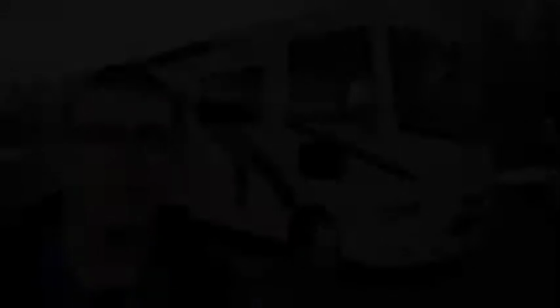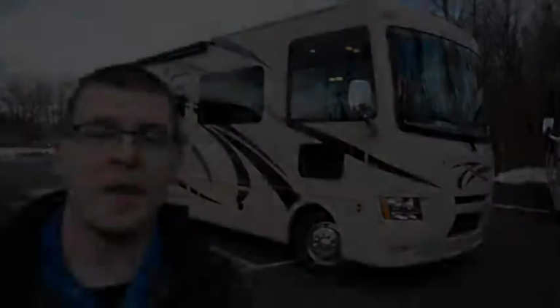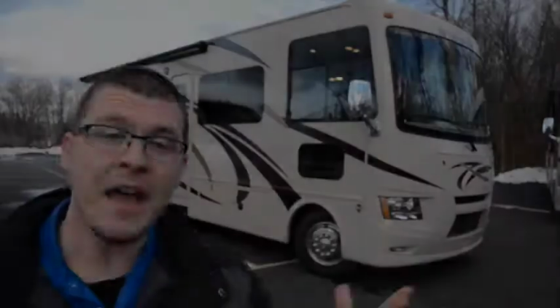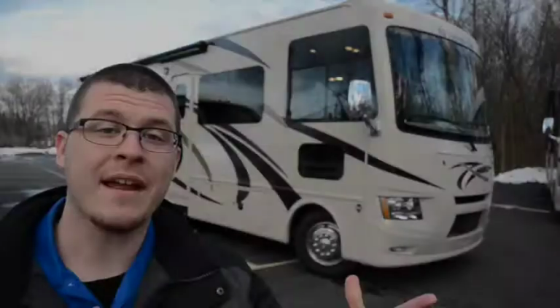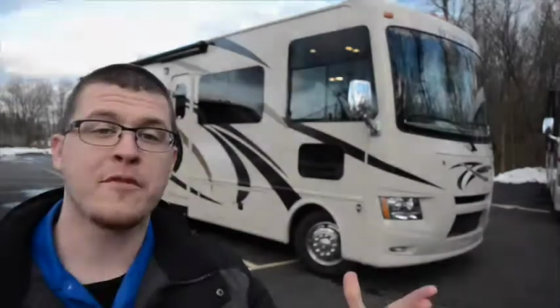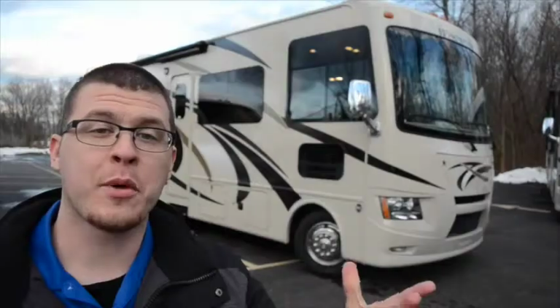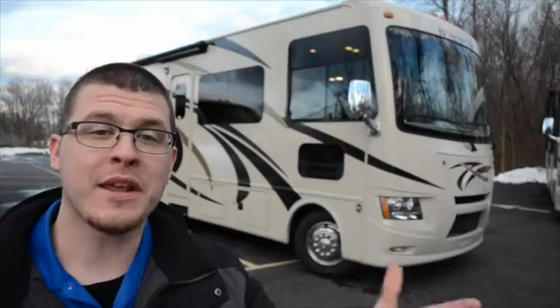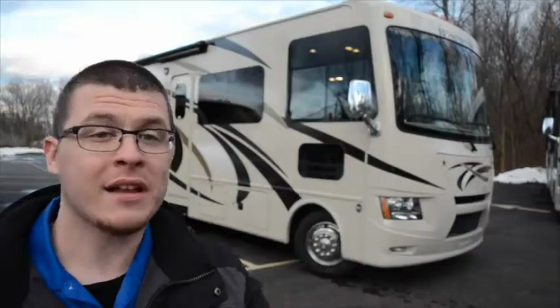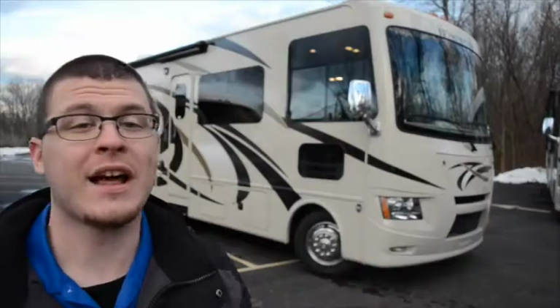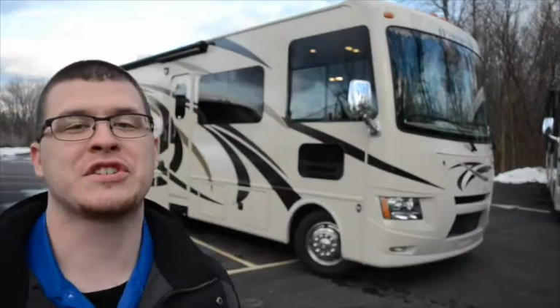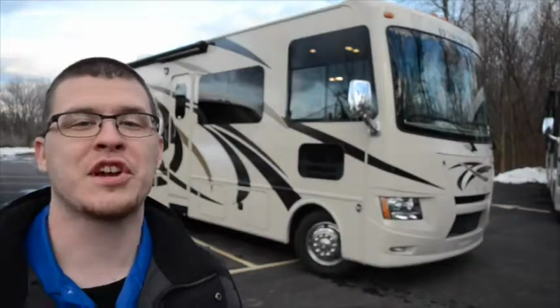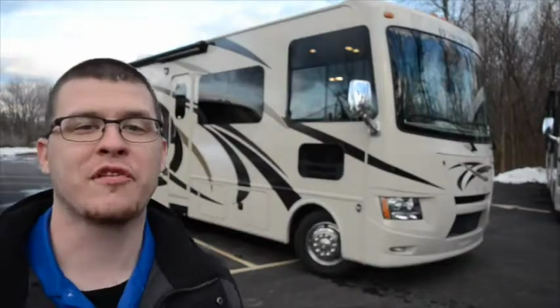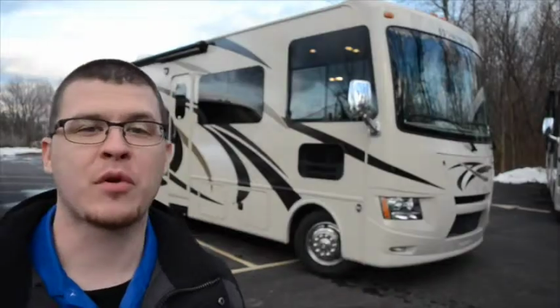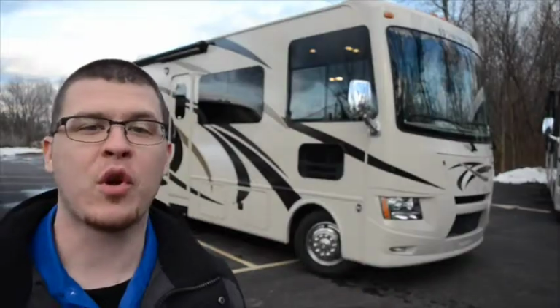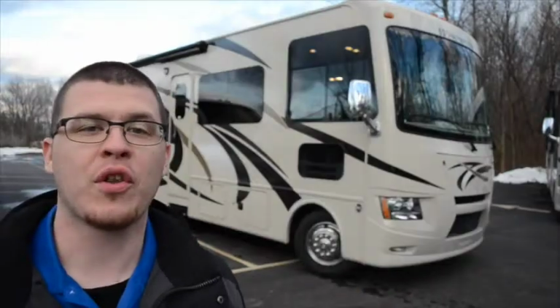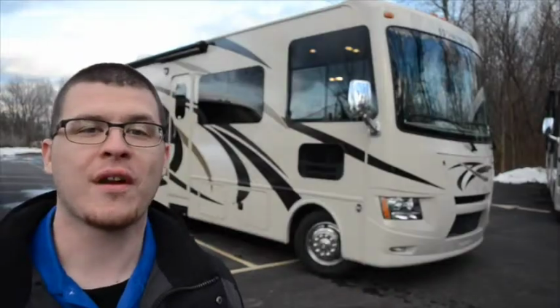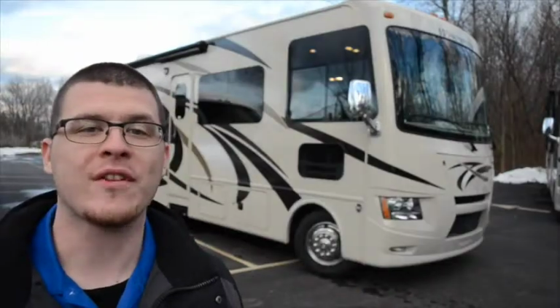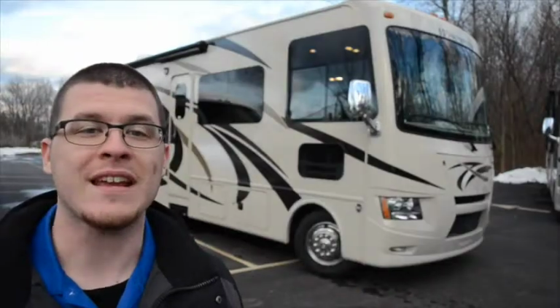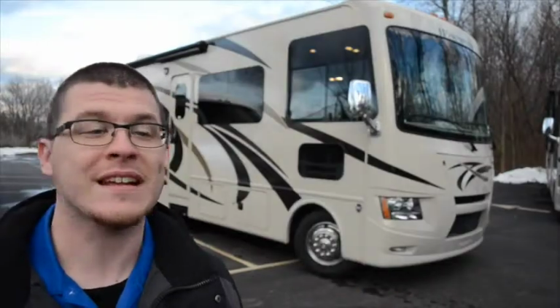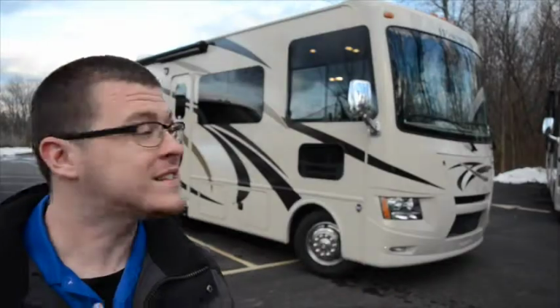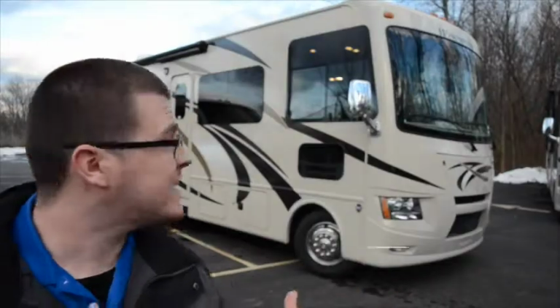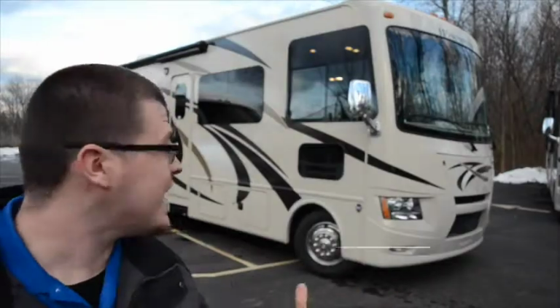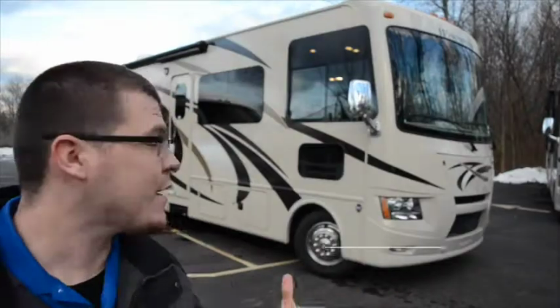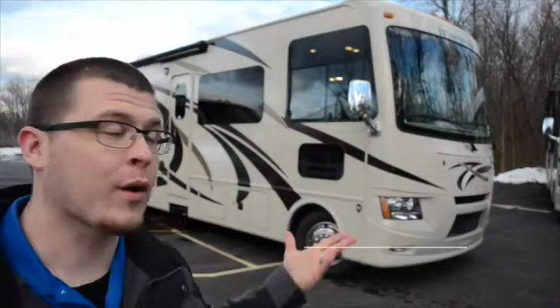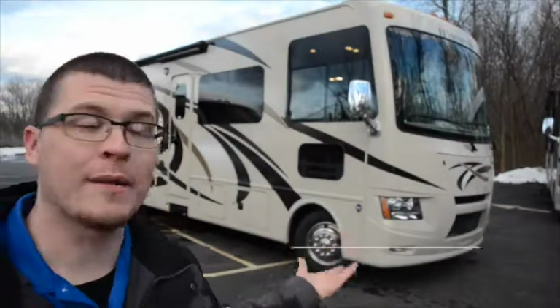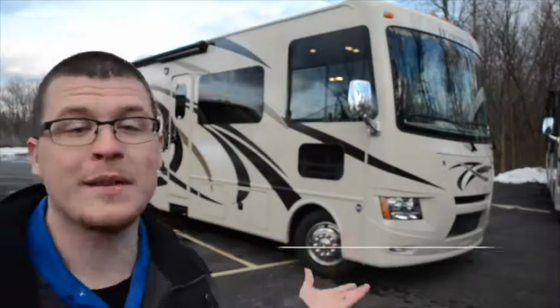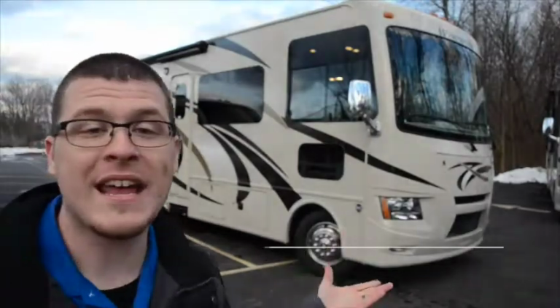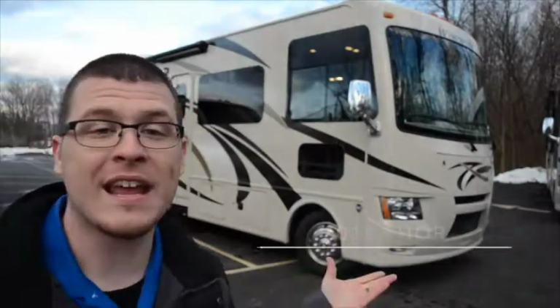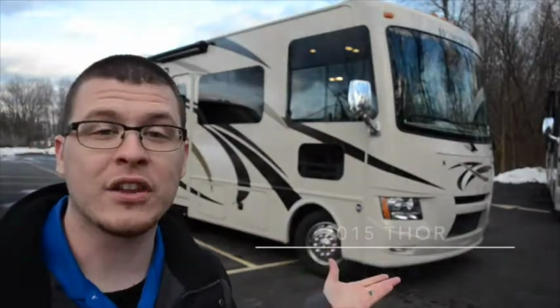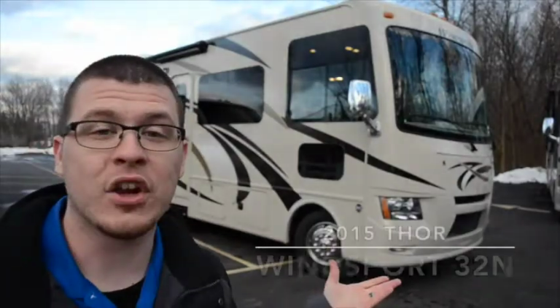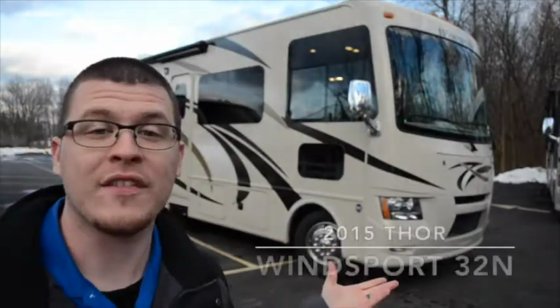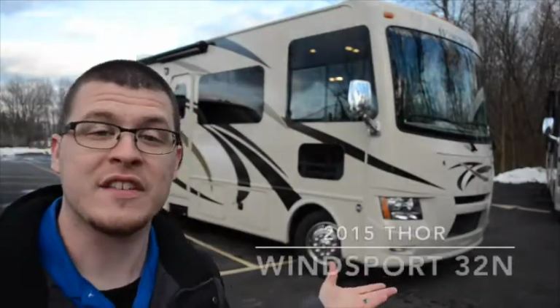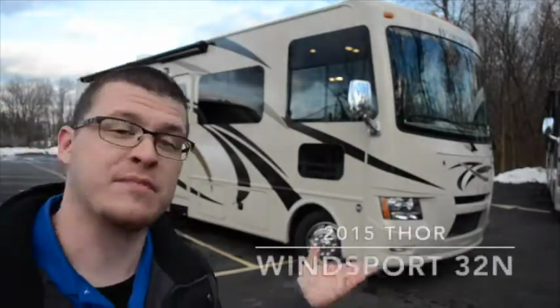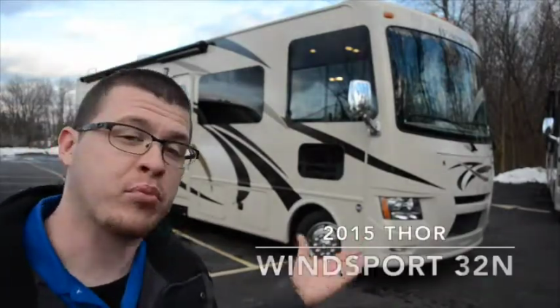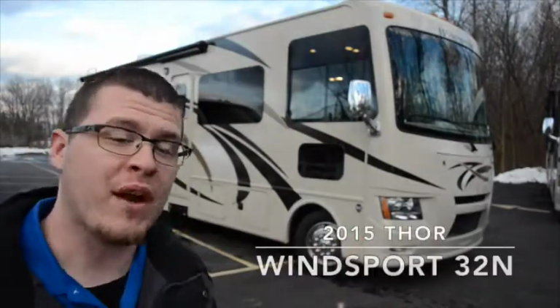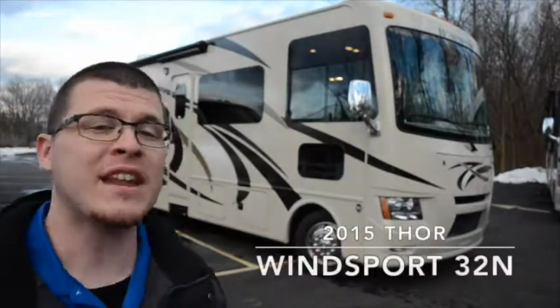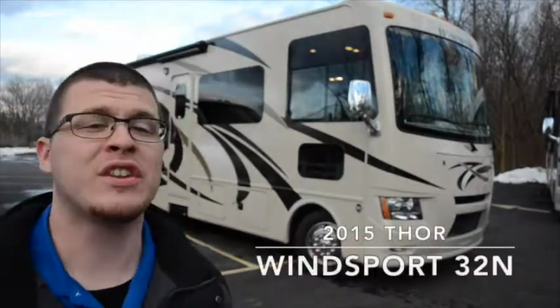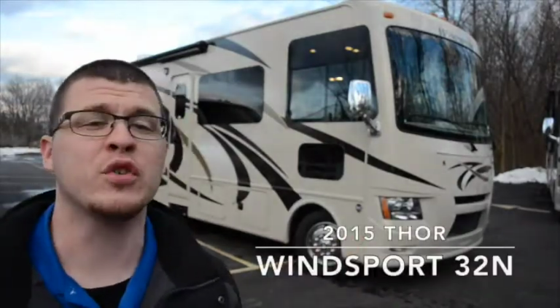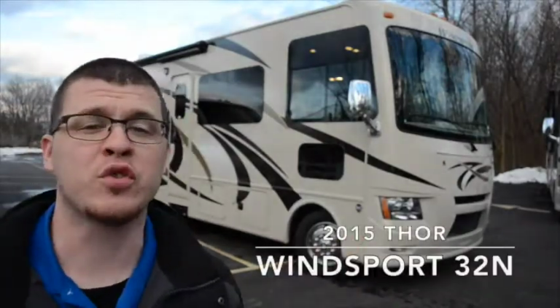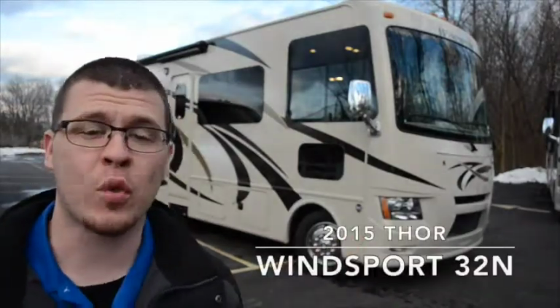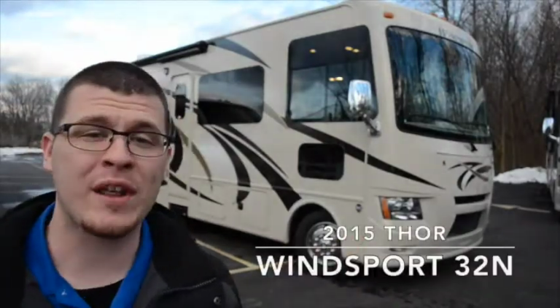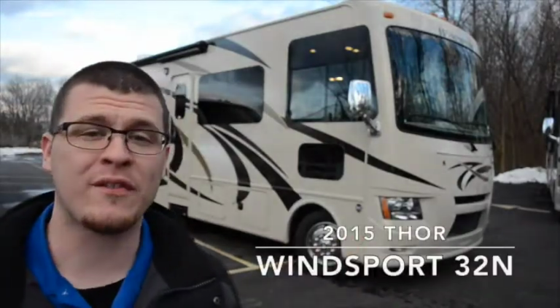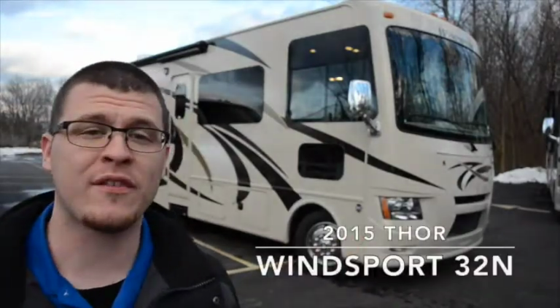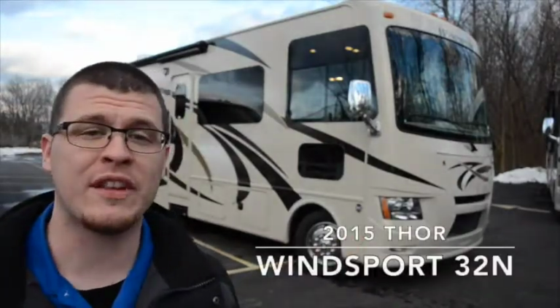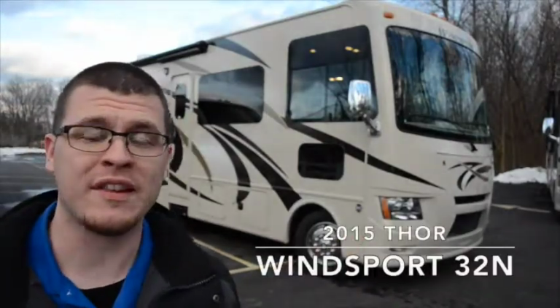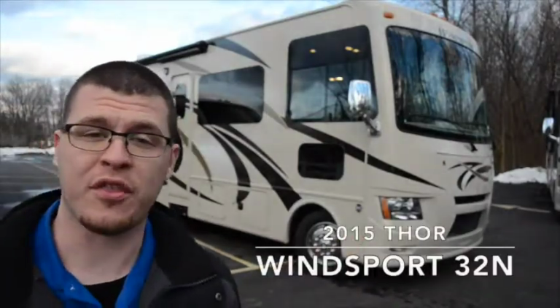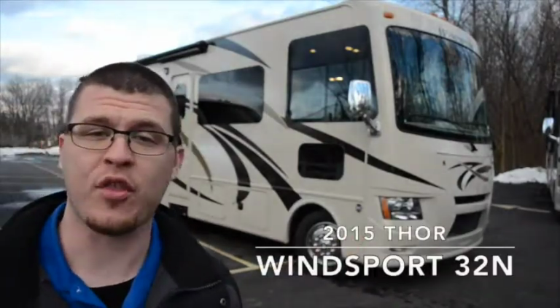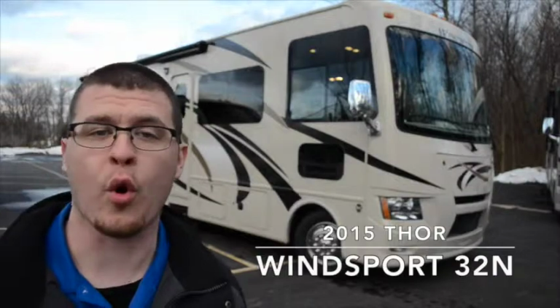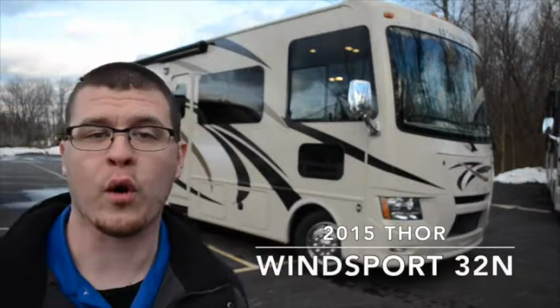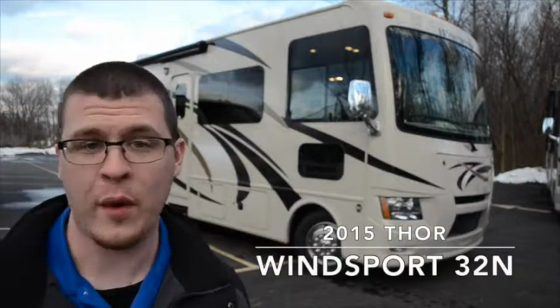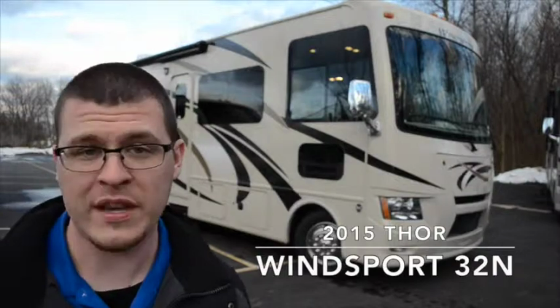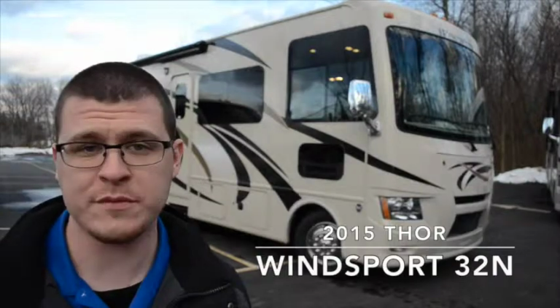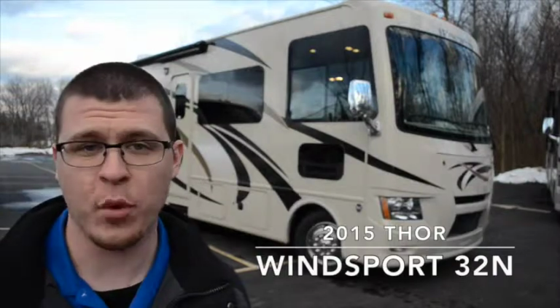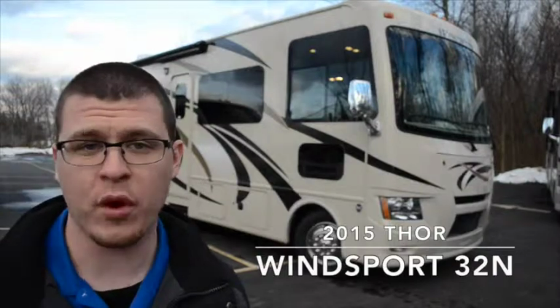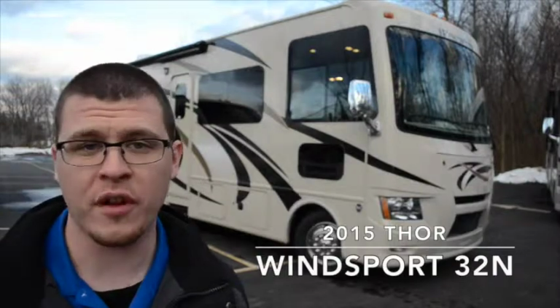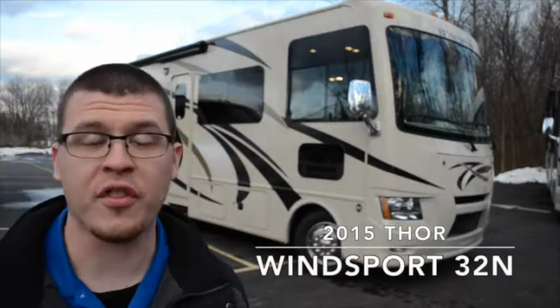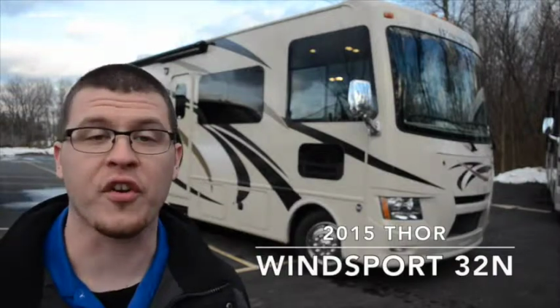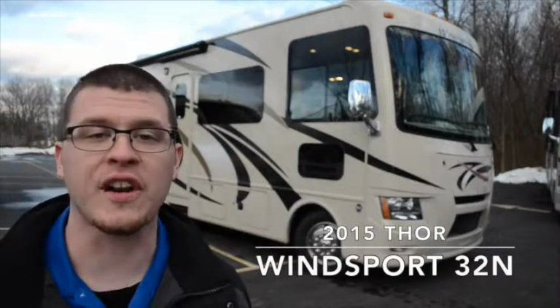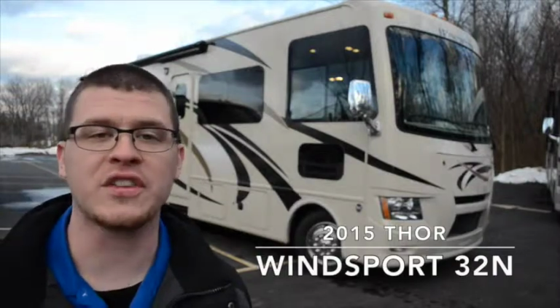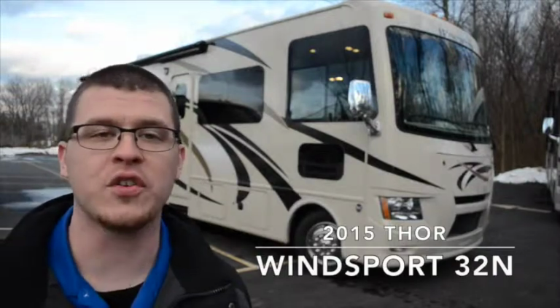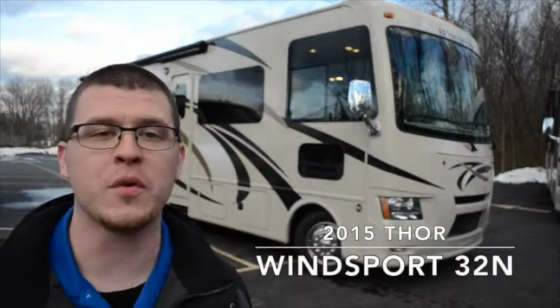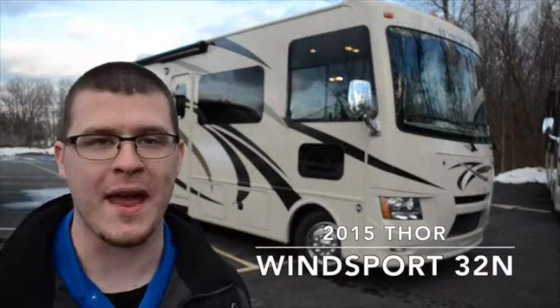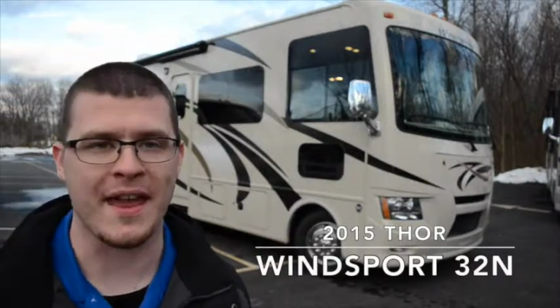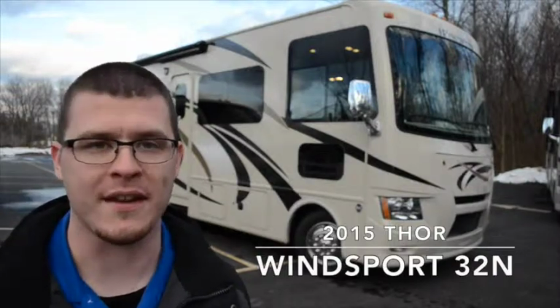Hey everybody, Elijah here from Colton RV. Today we're going to be taking a look at this brand new 2015 Thor Wind Sport 32N.